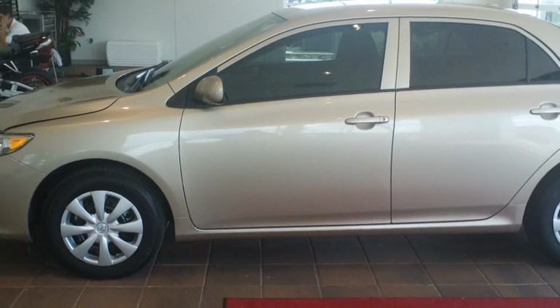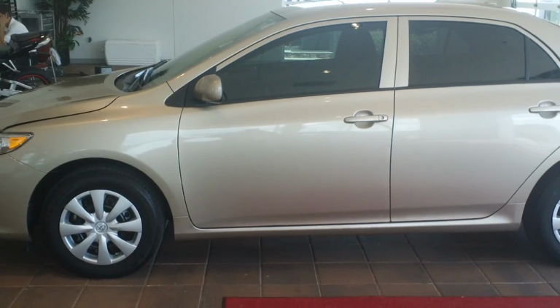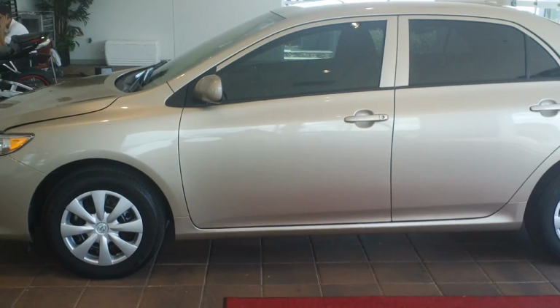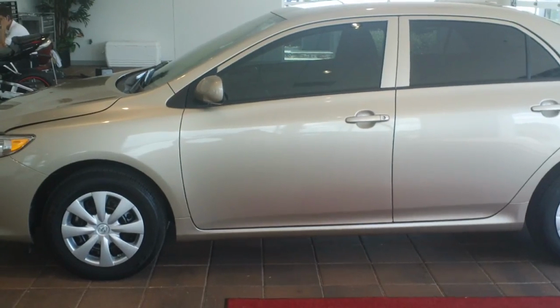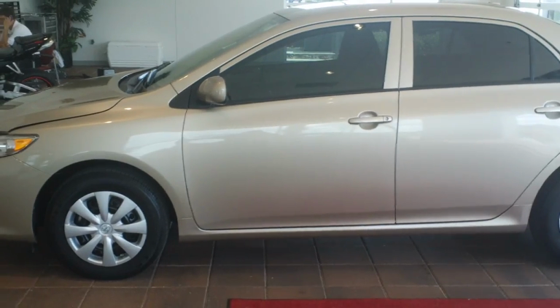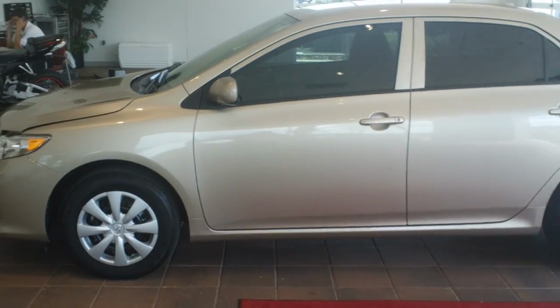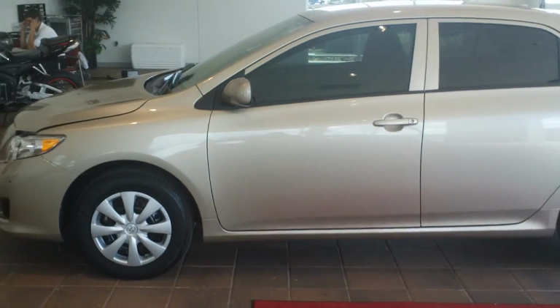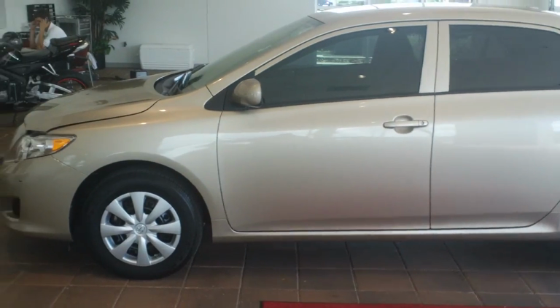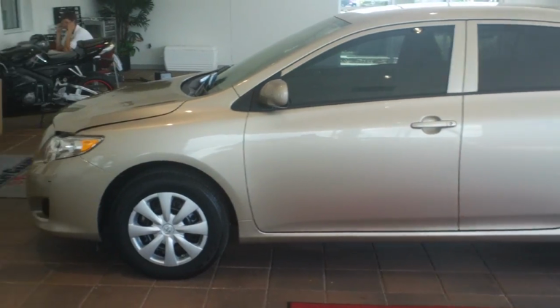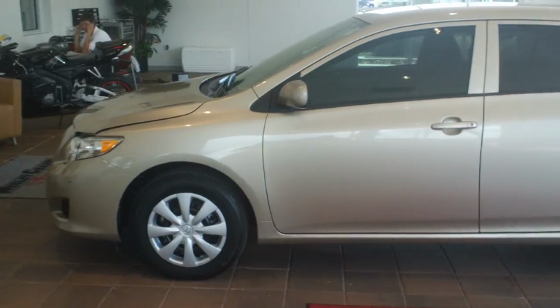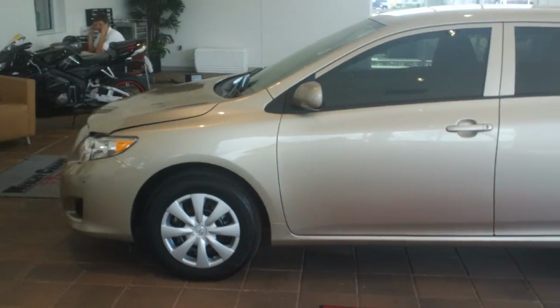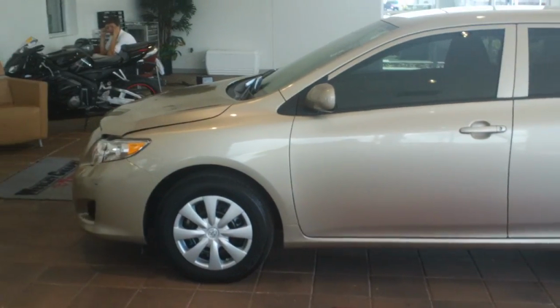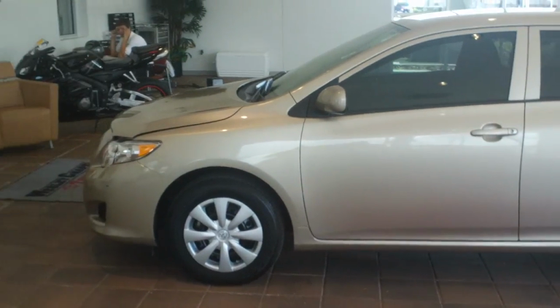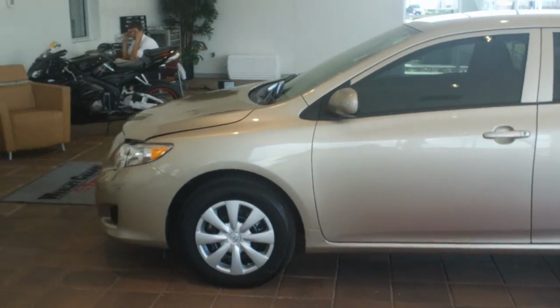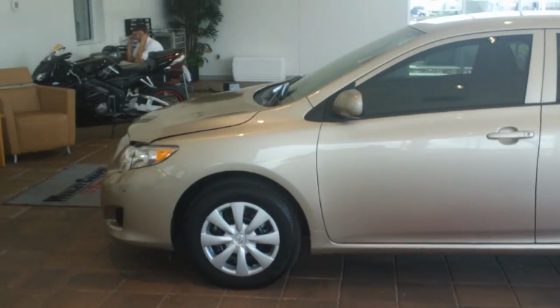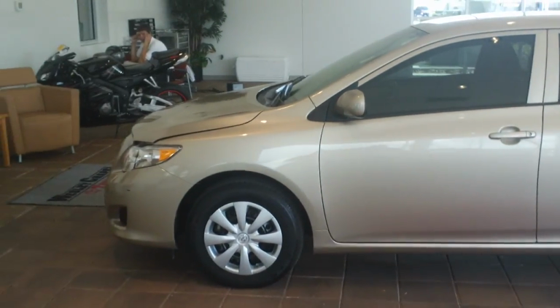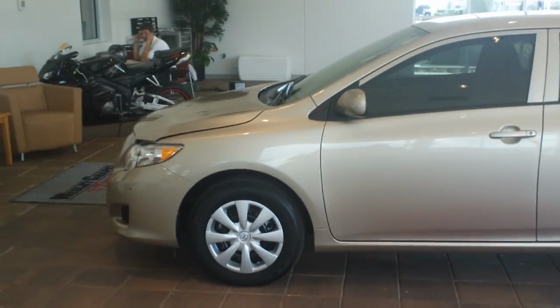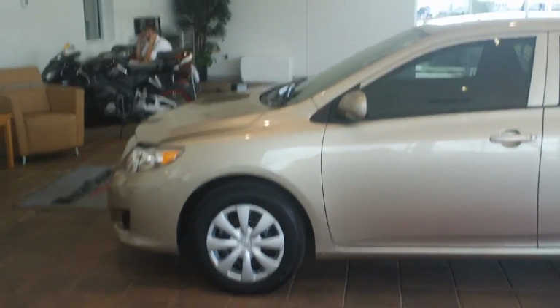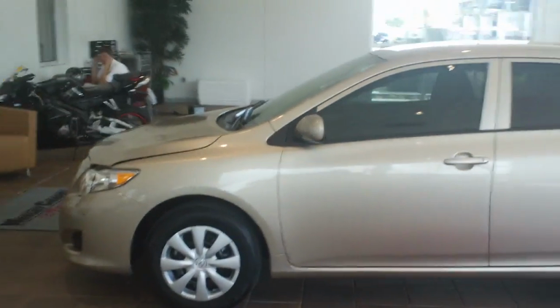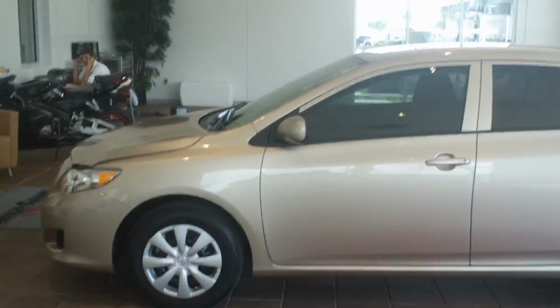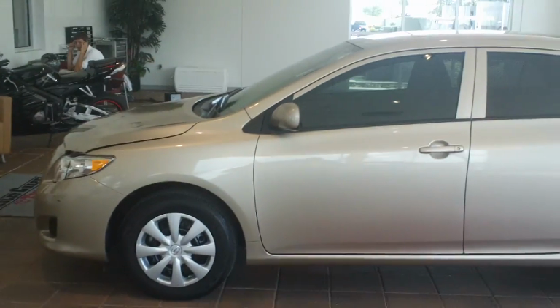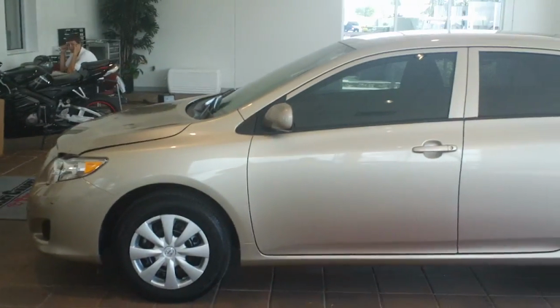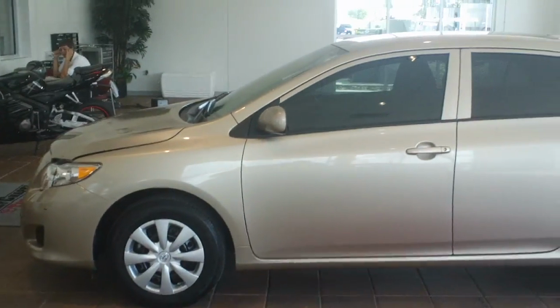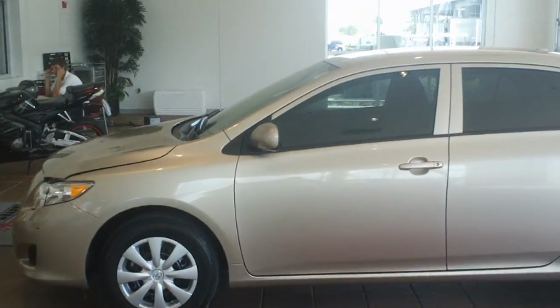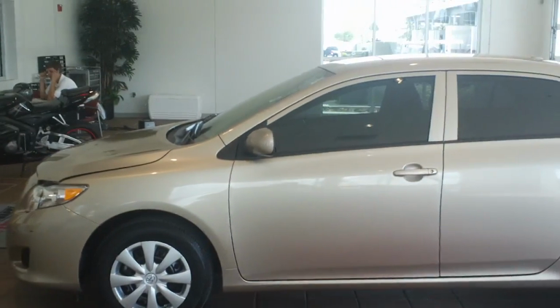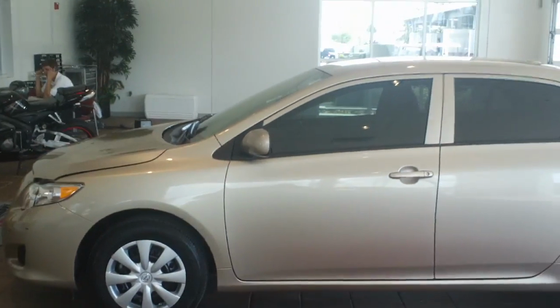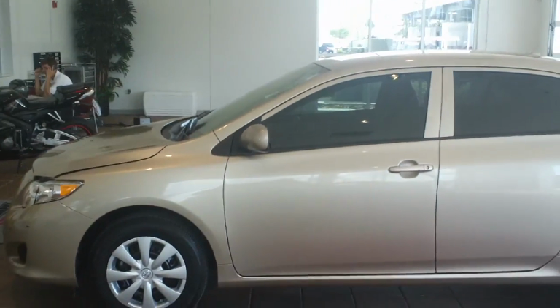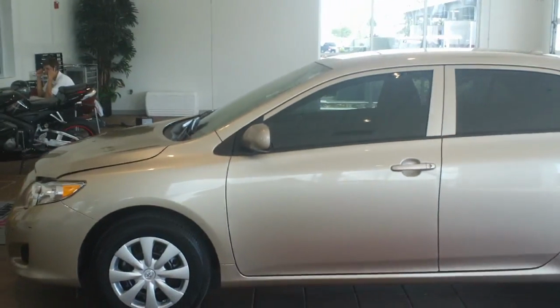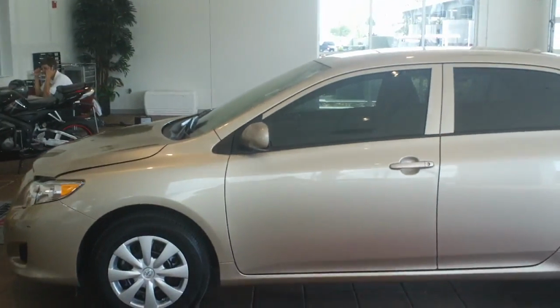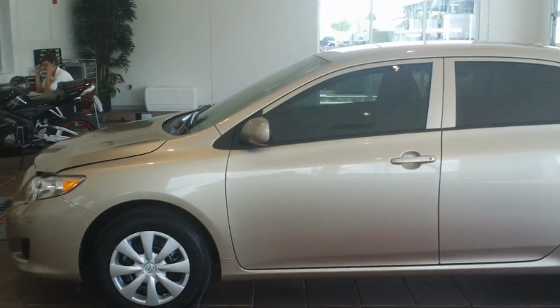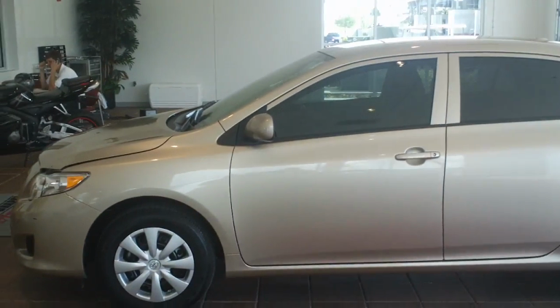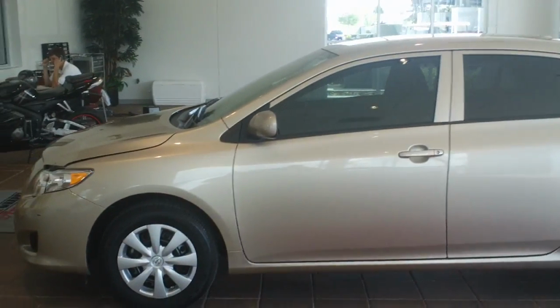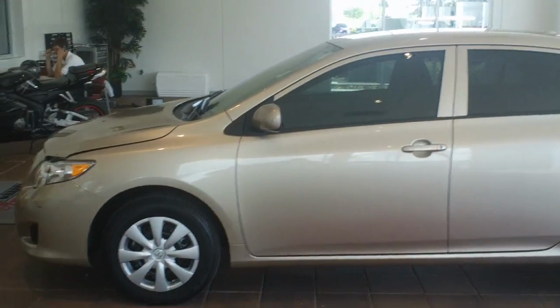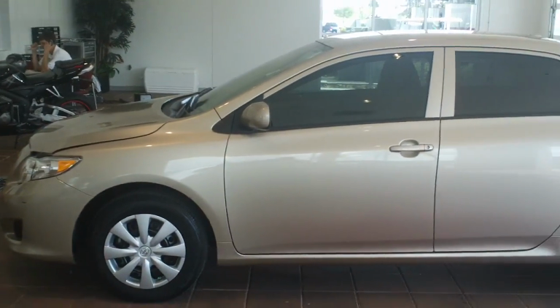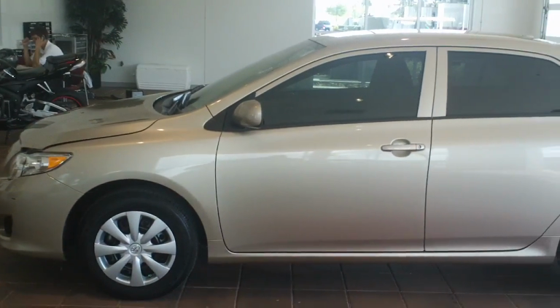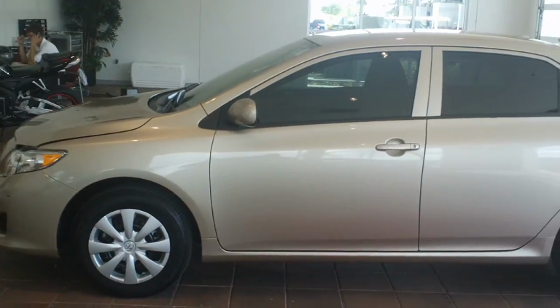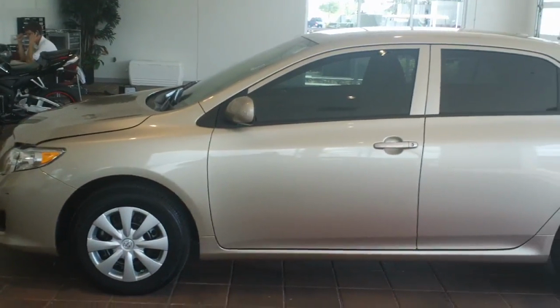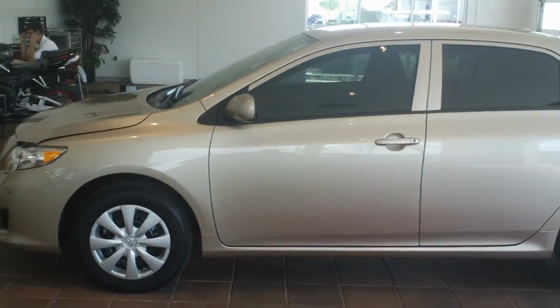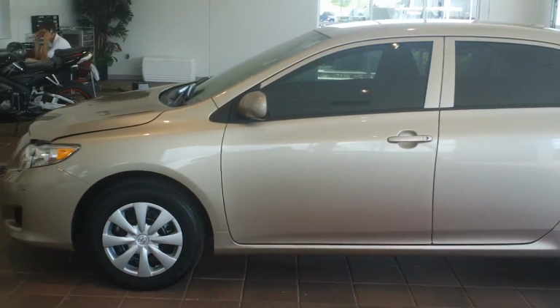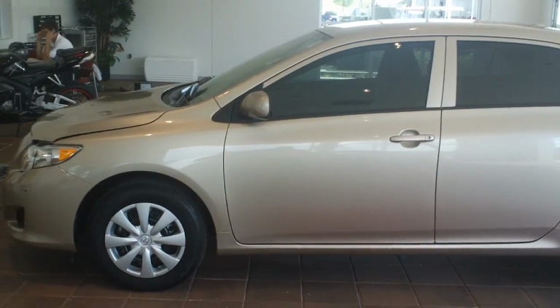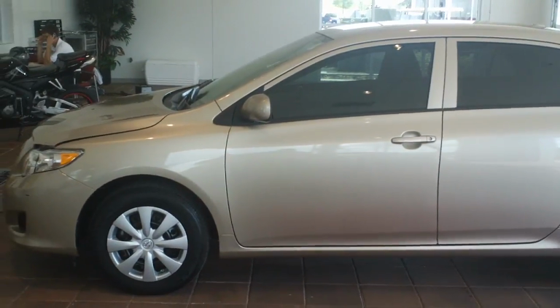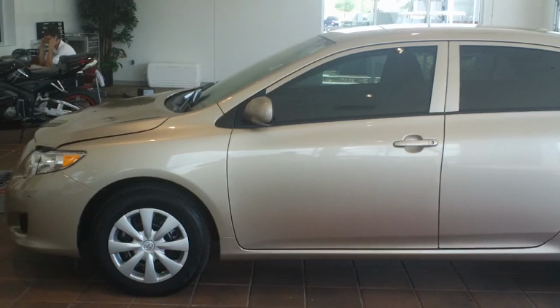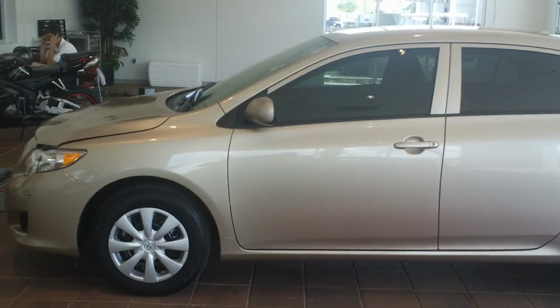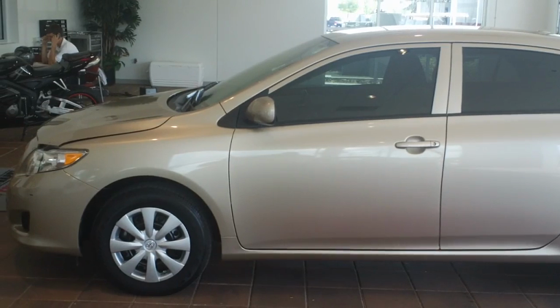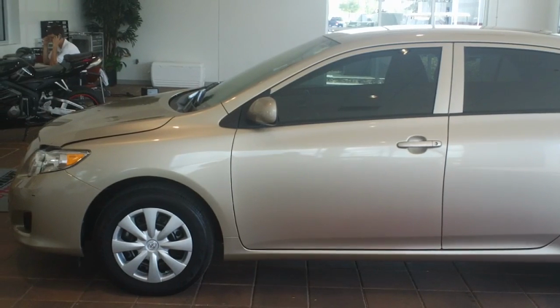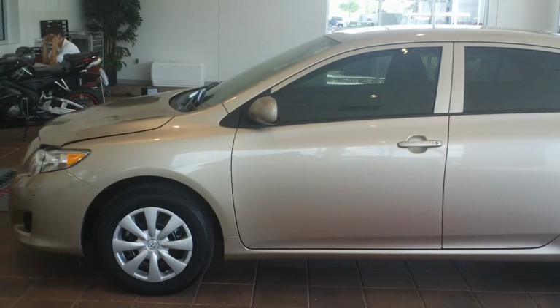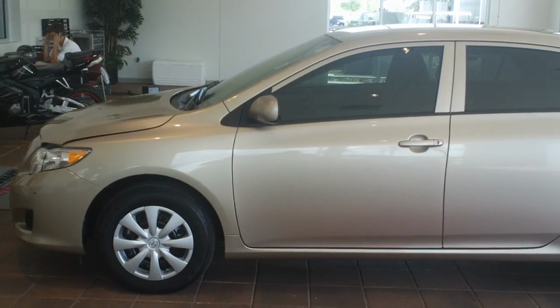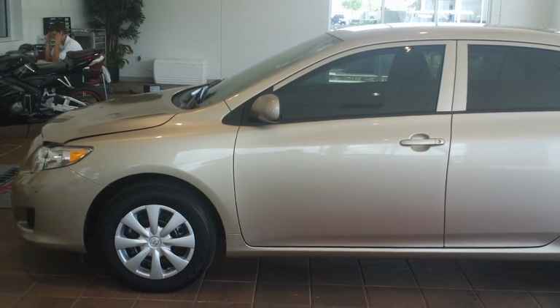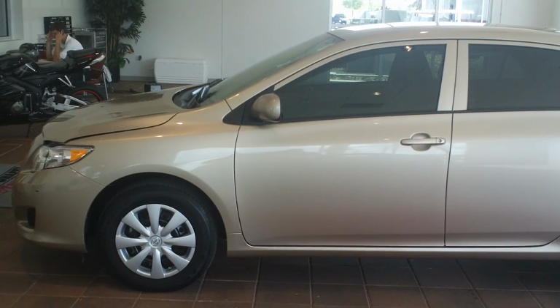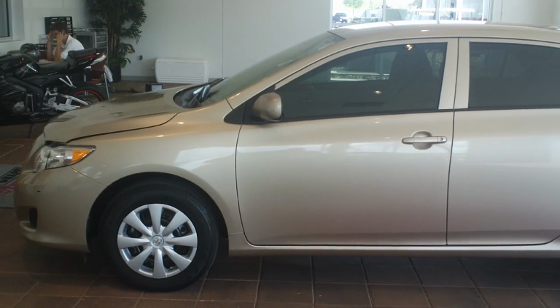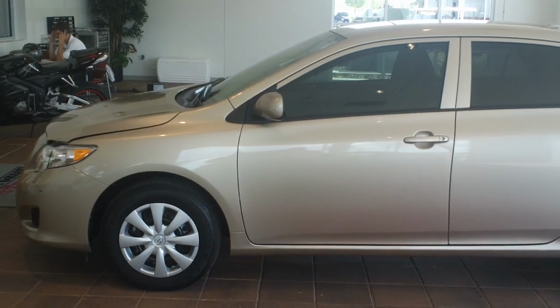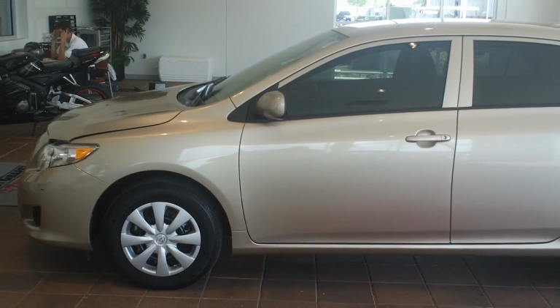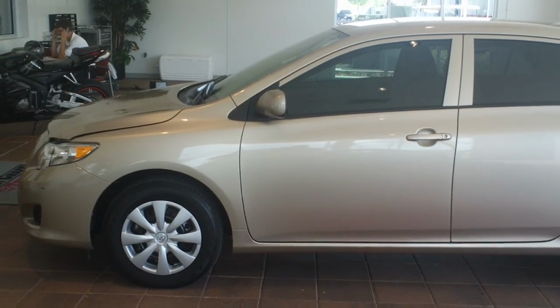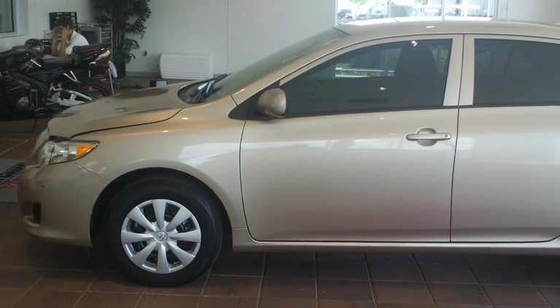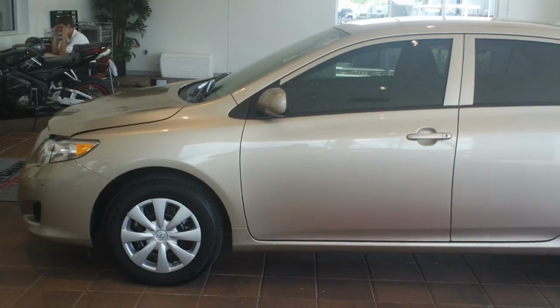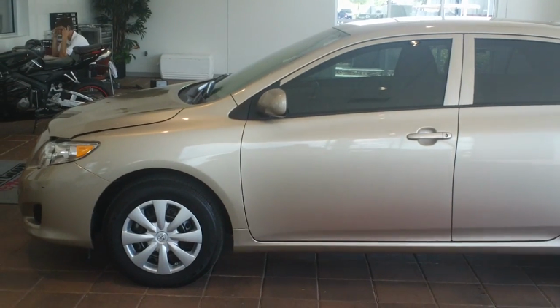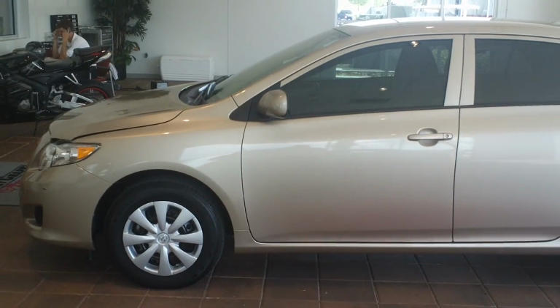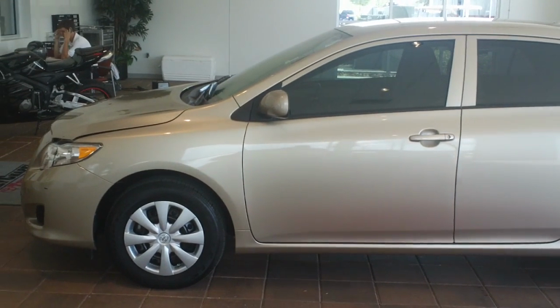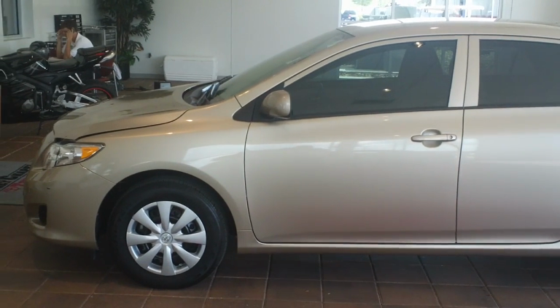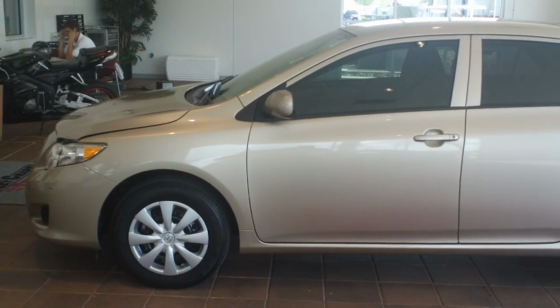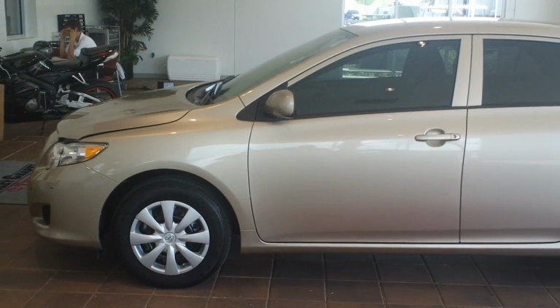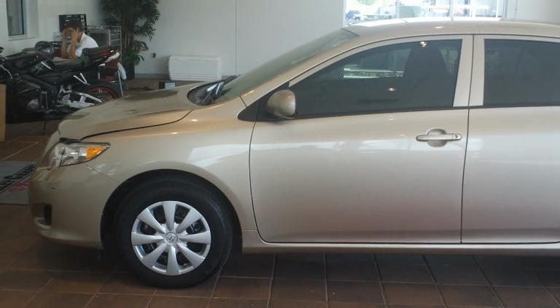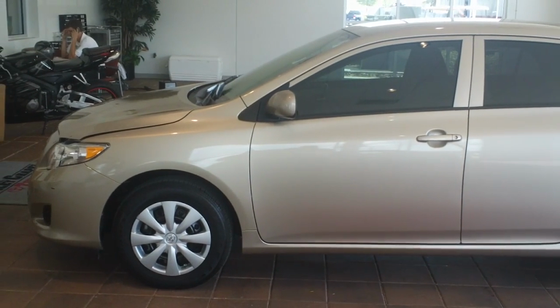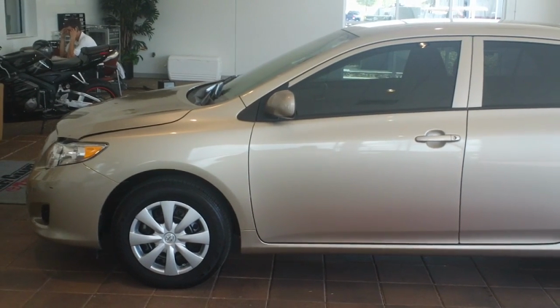Good morning Father George. This is Jack over here at Wesley Chapel Toyota. I just want to take a quick video of the car that we're talking about.